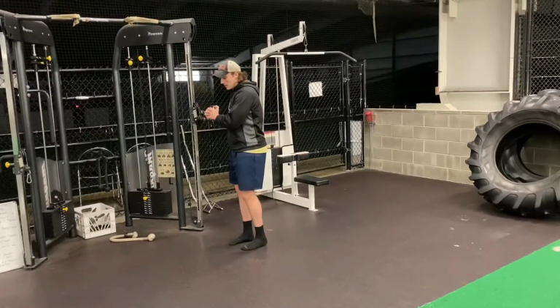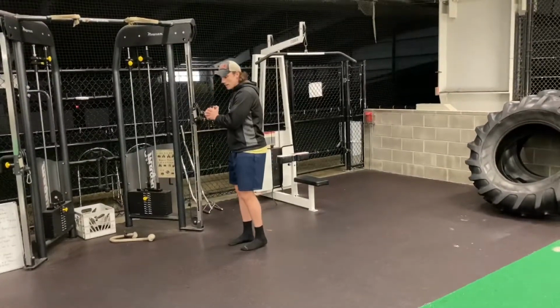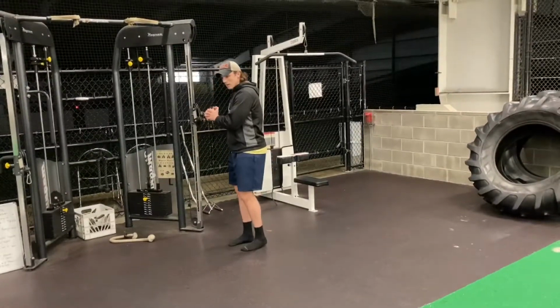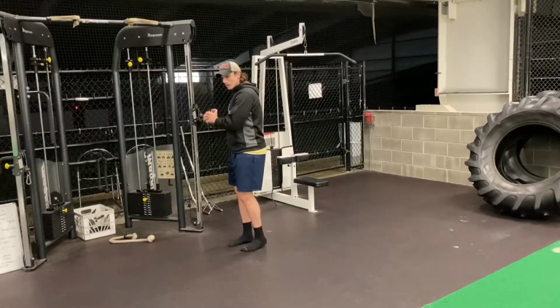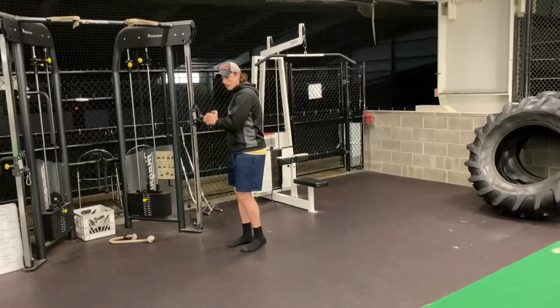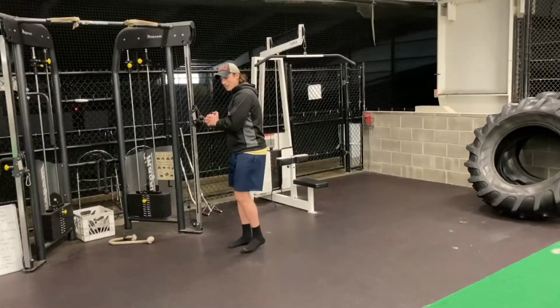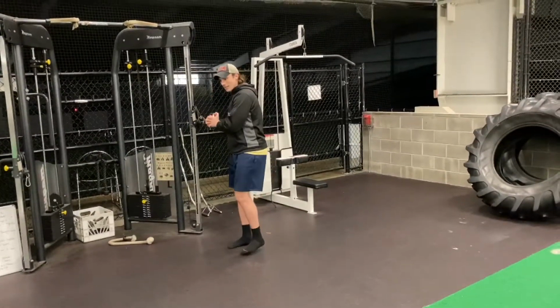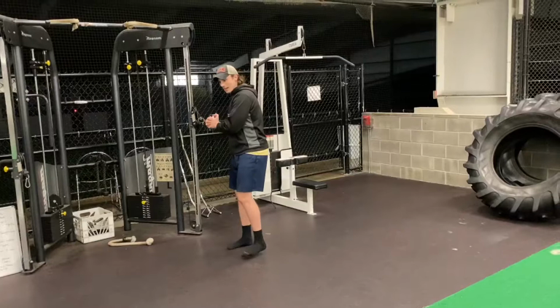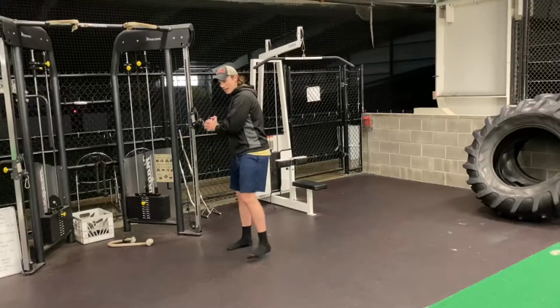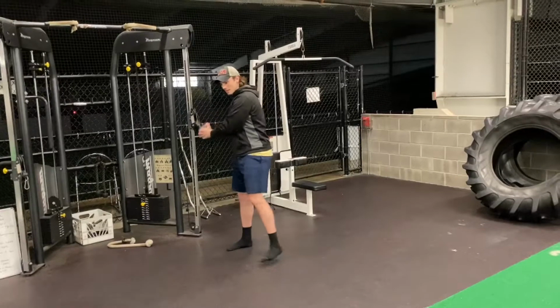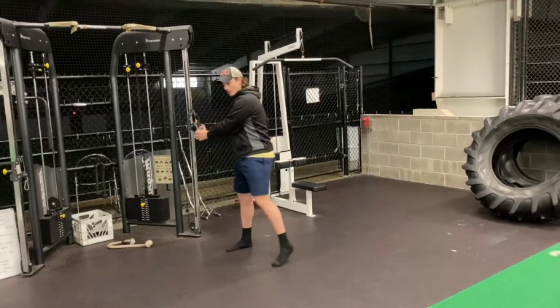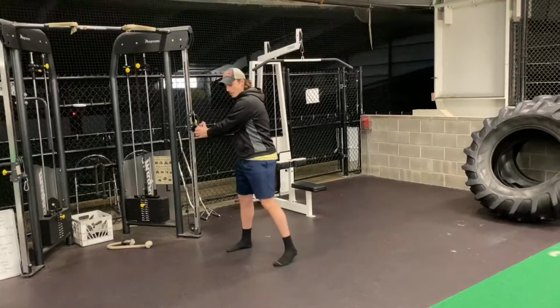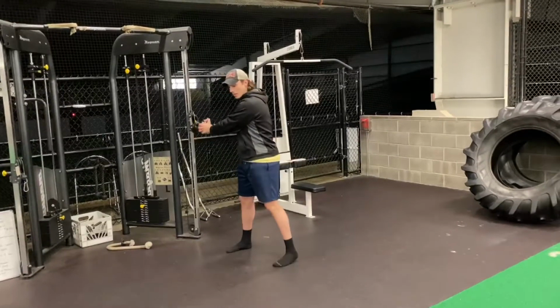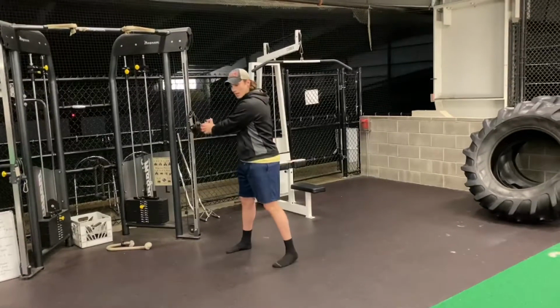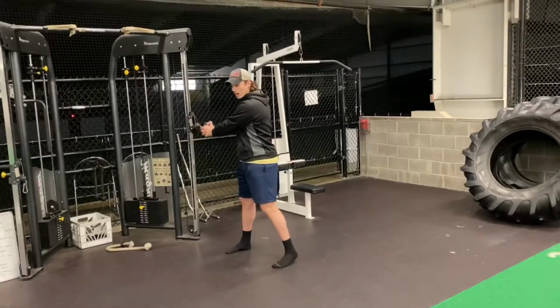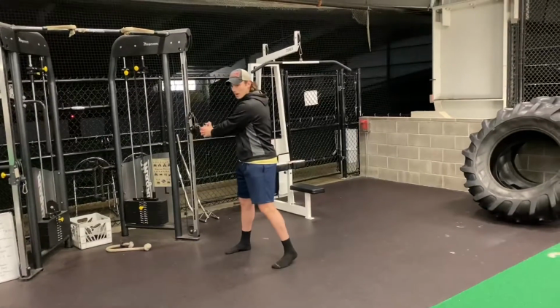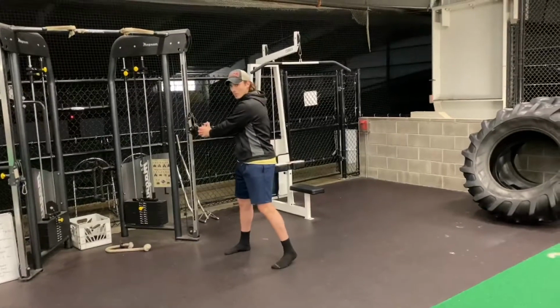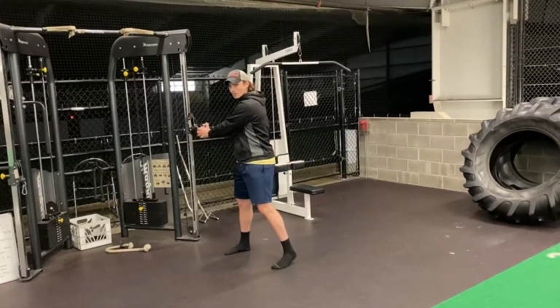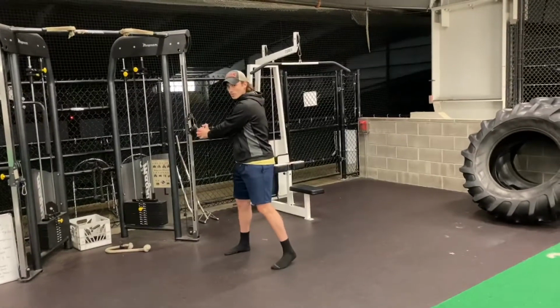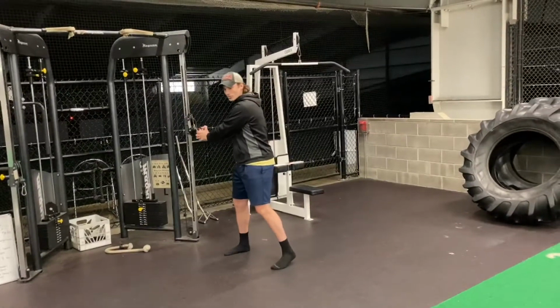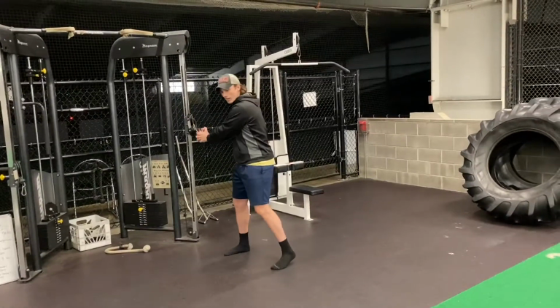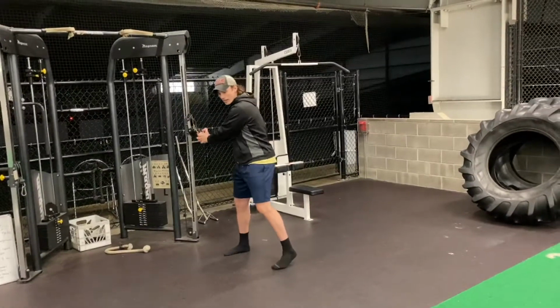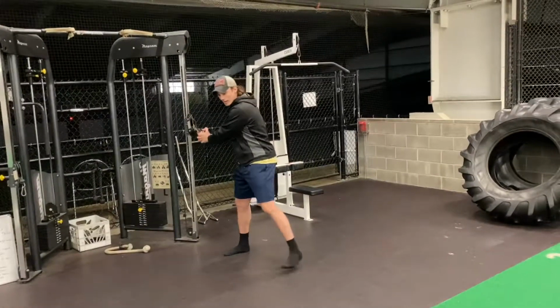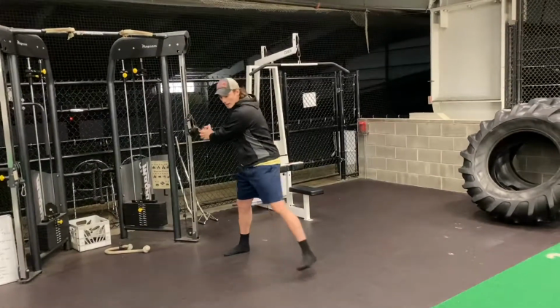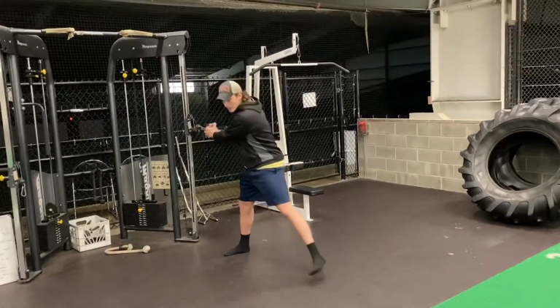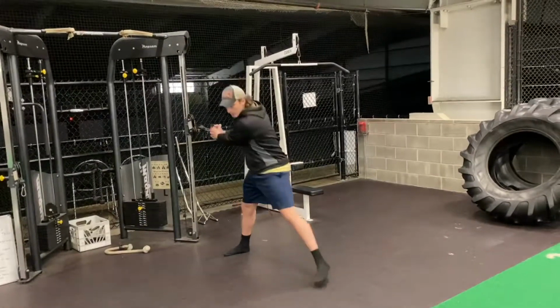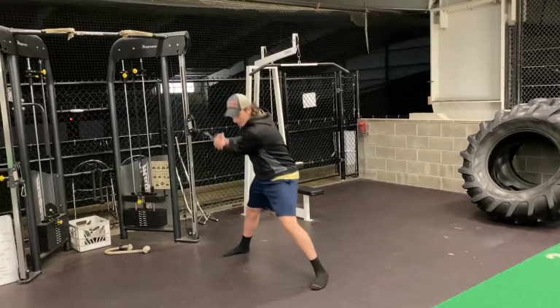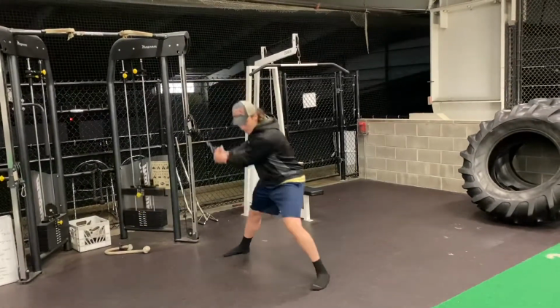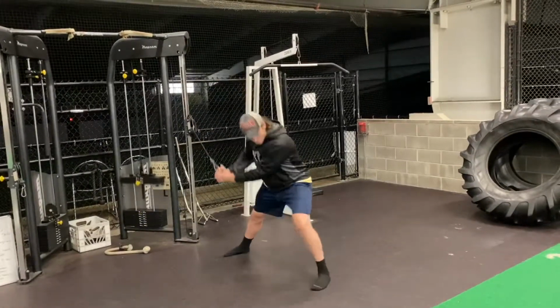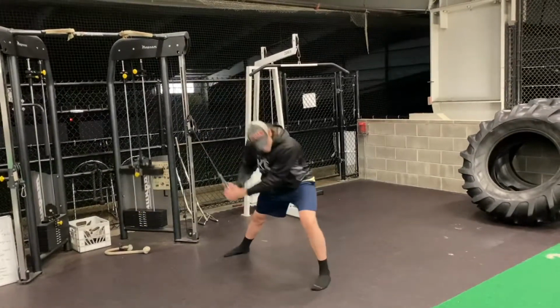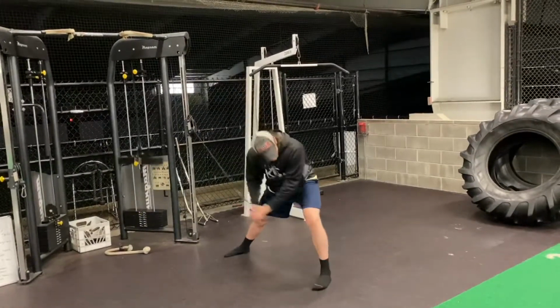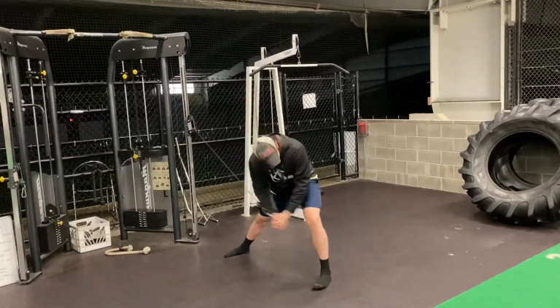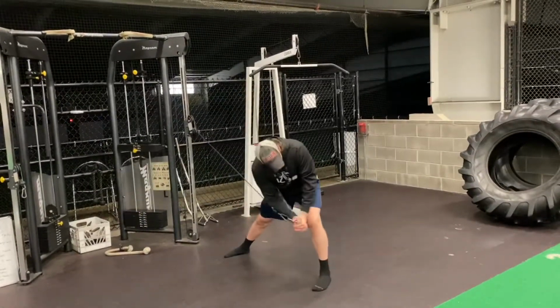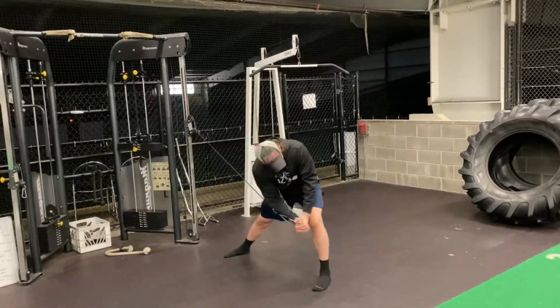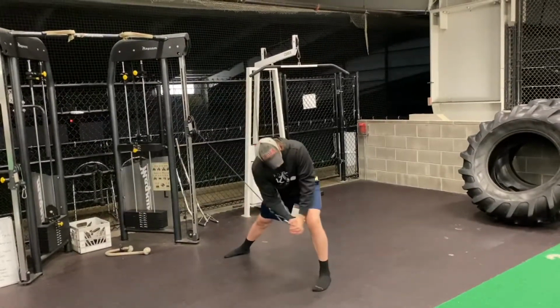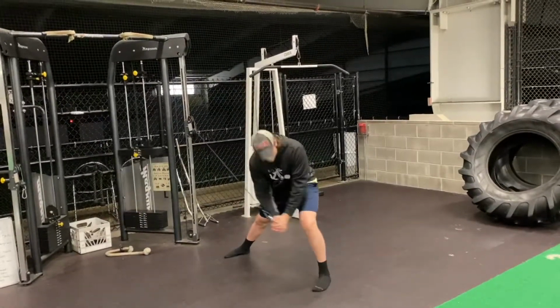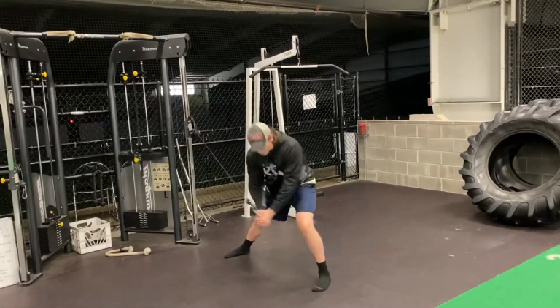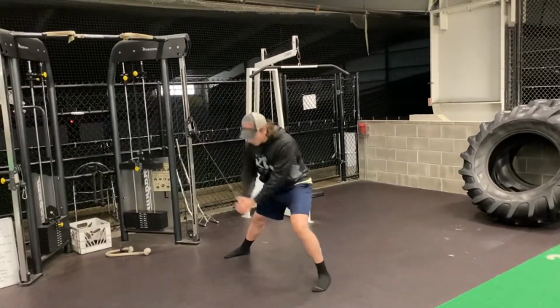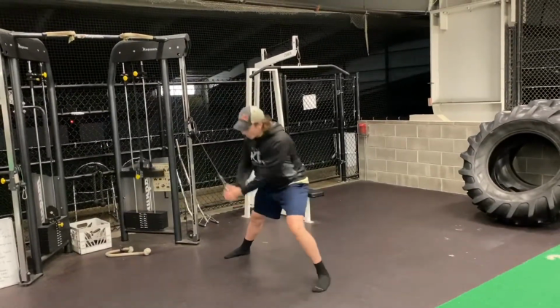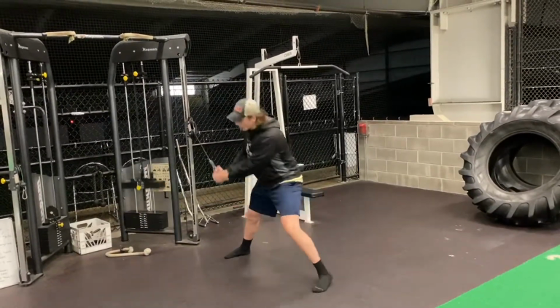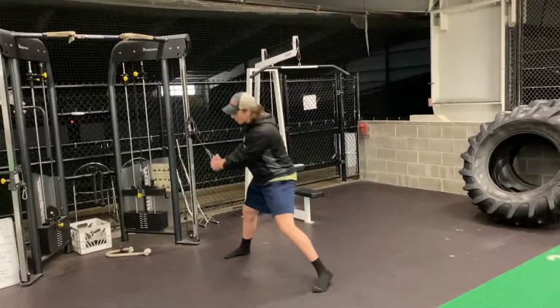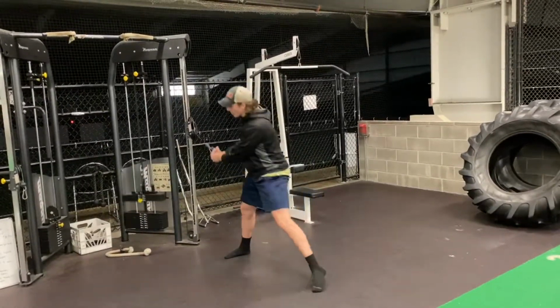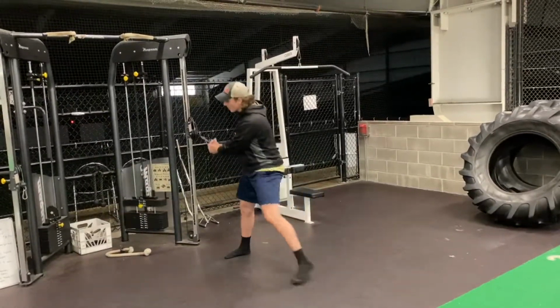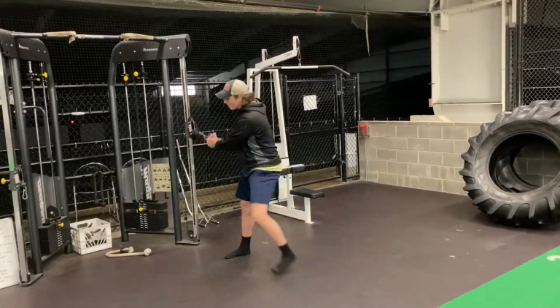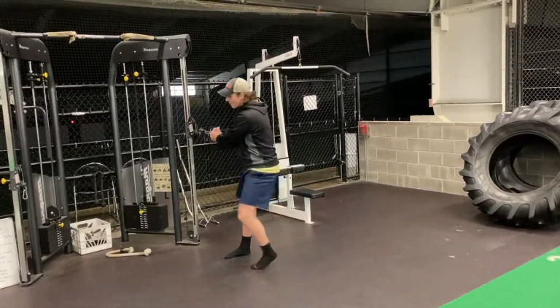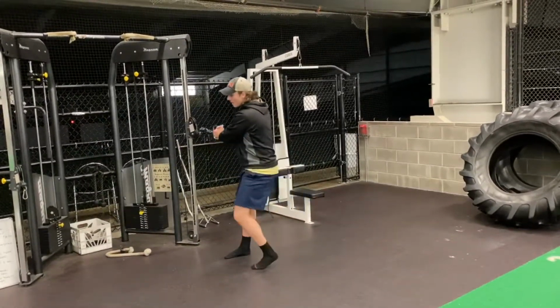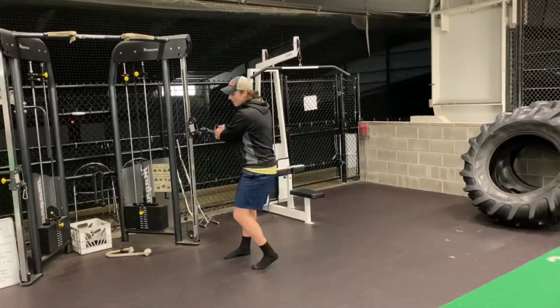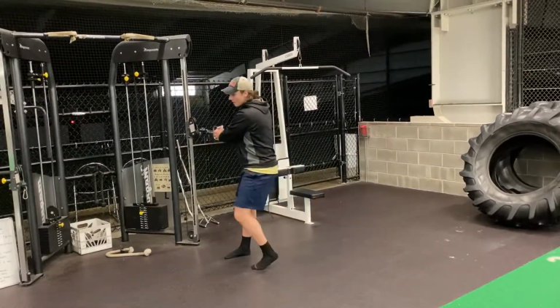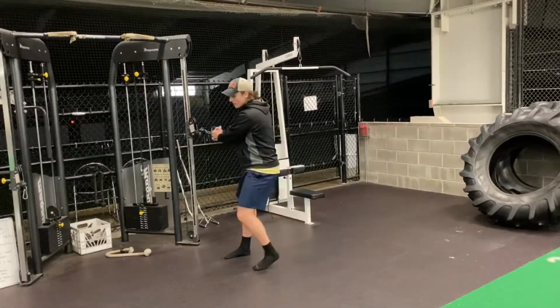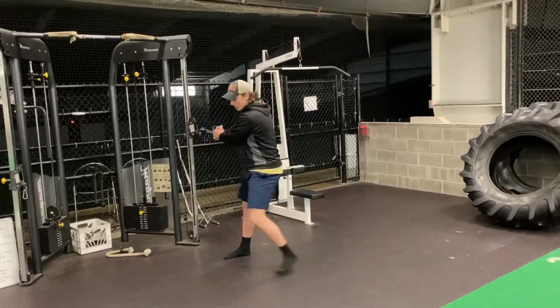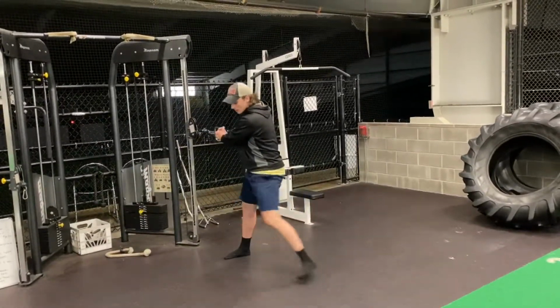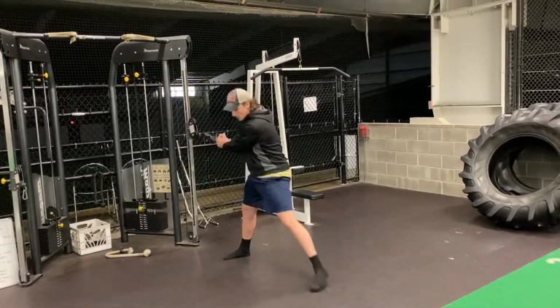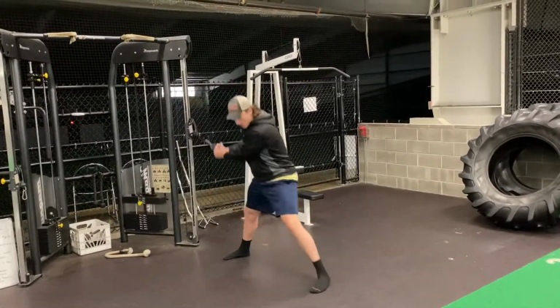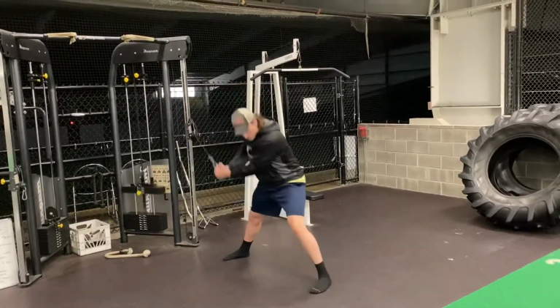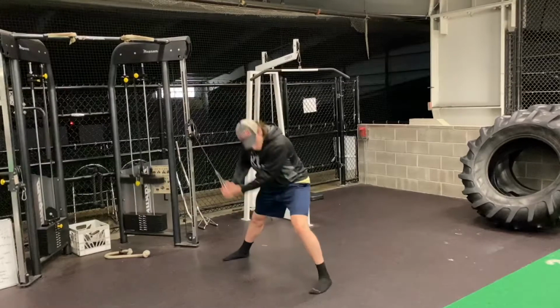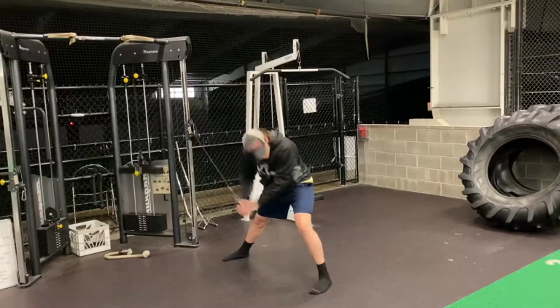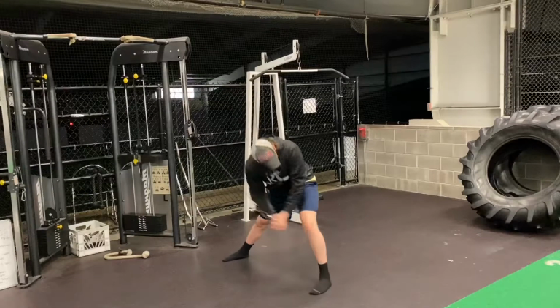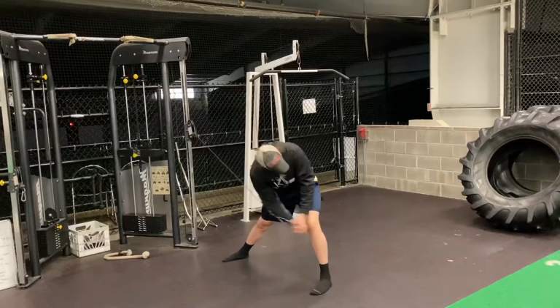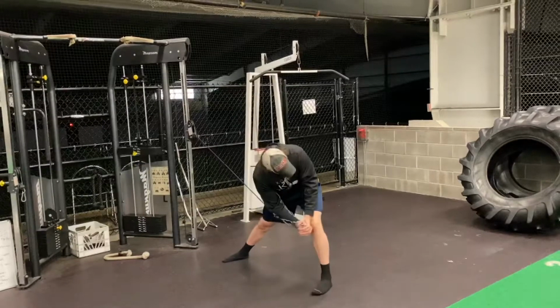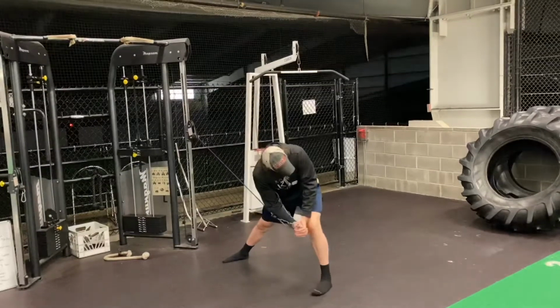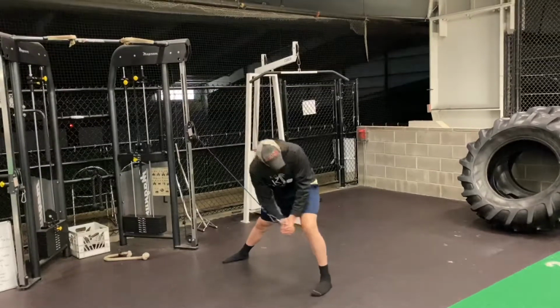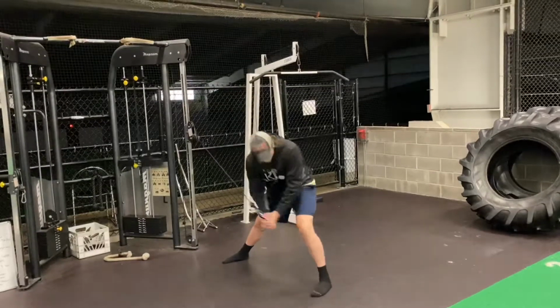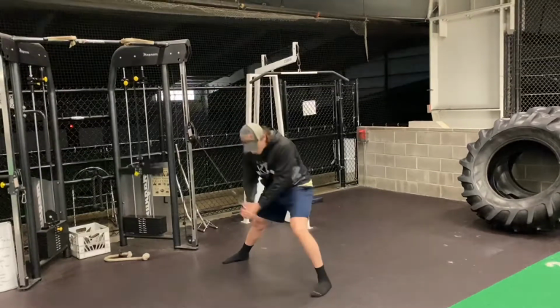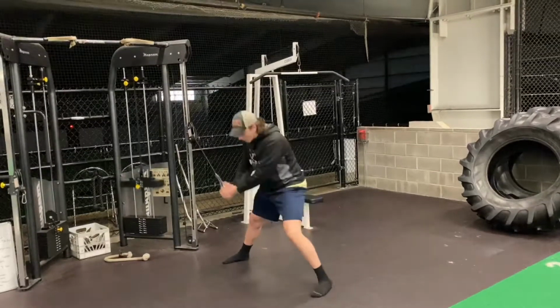I'm going to show you that again: interlace your hands, elbows straight, take that step, chop across. Take that step, chop across.